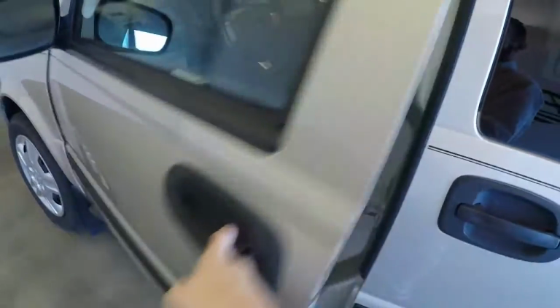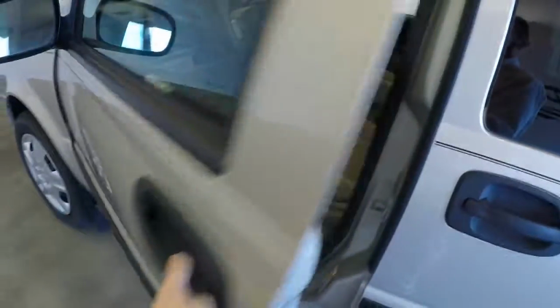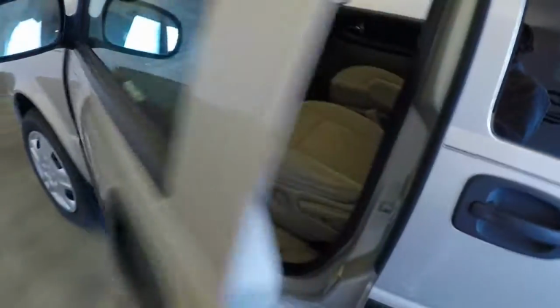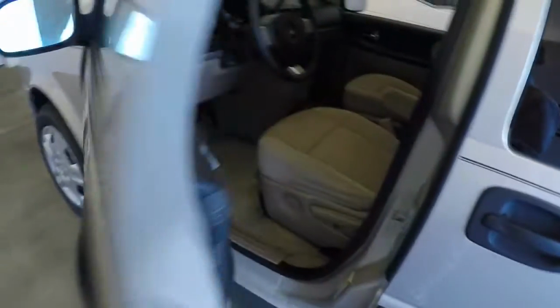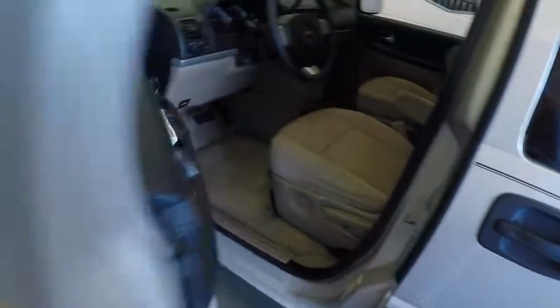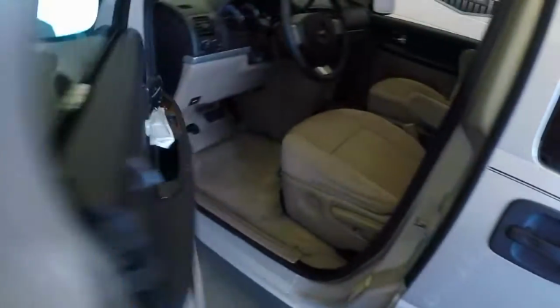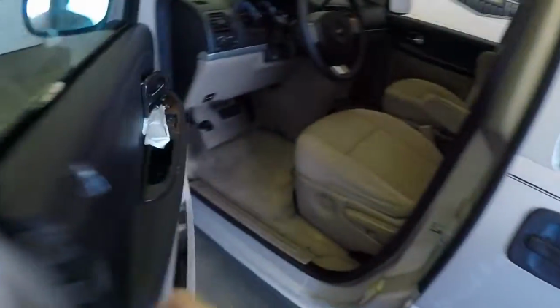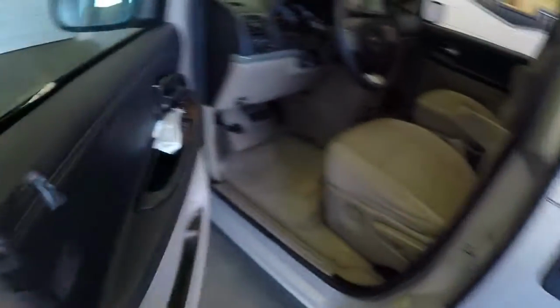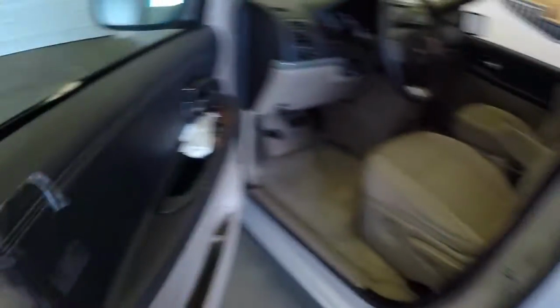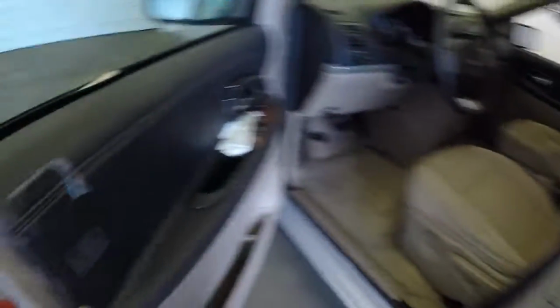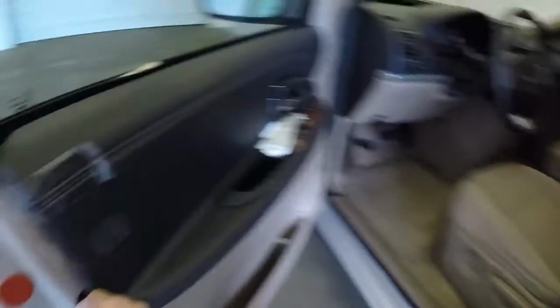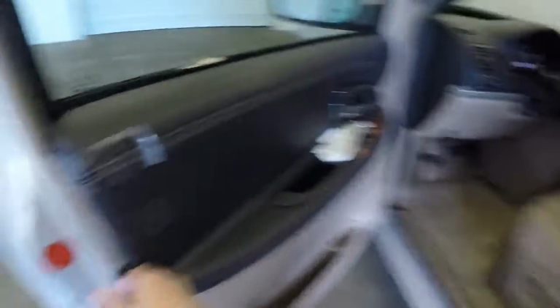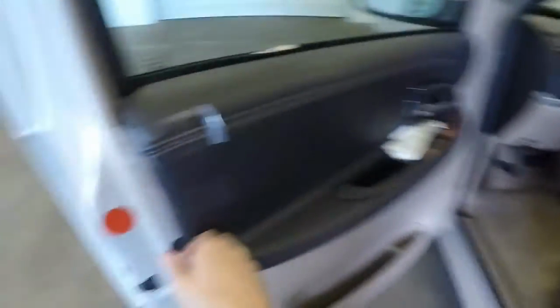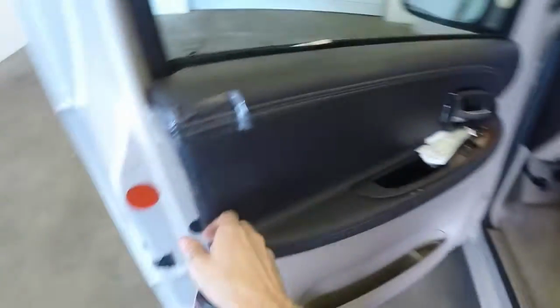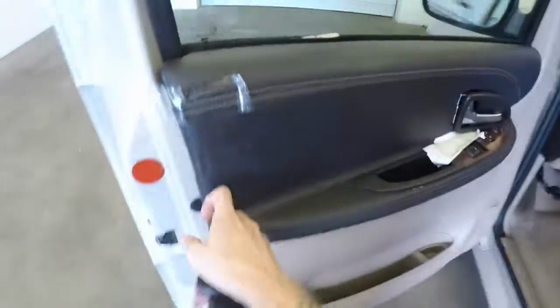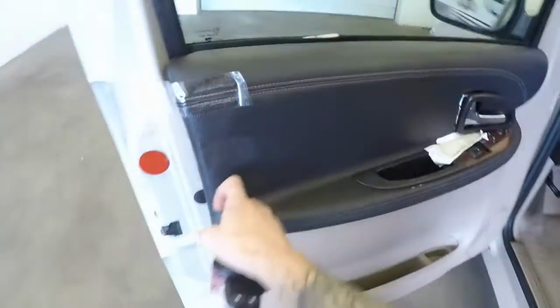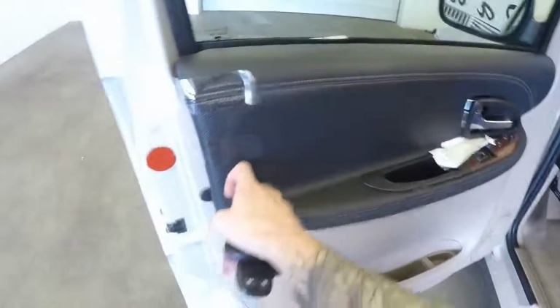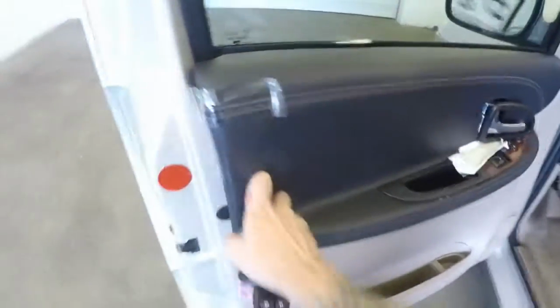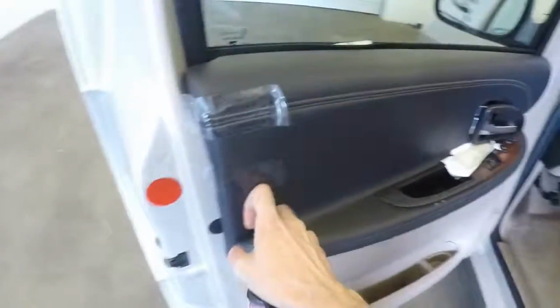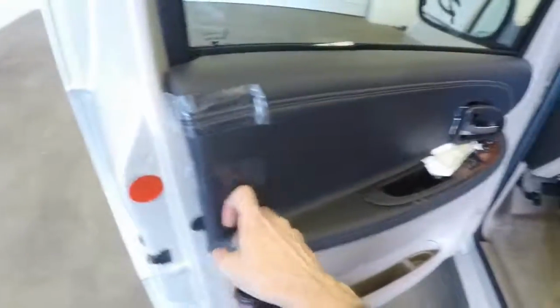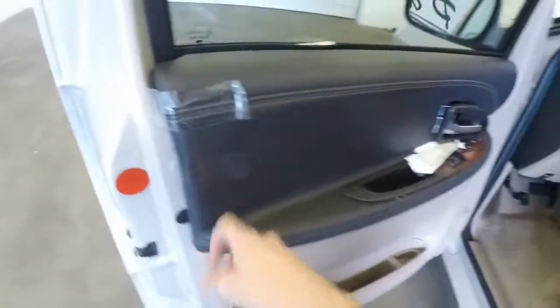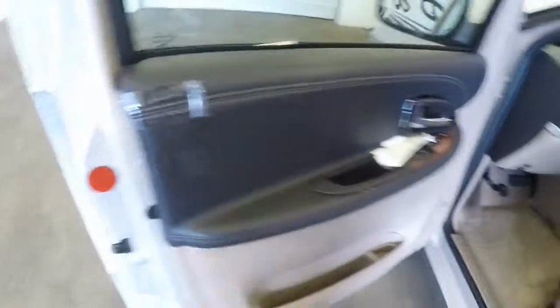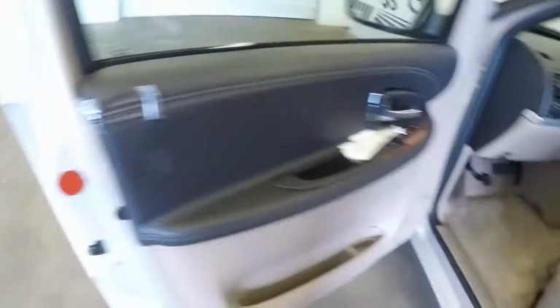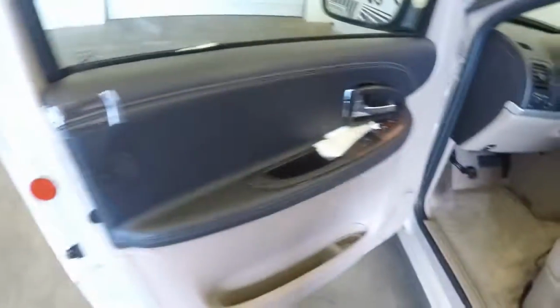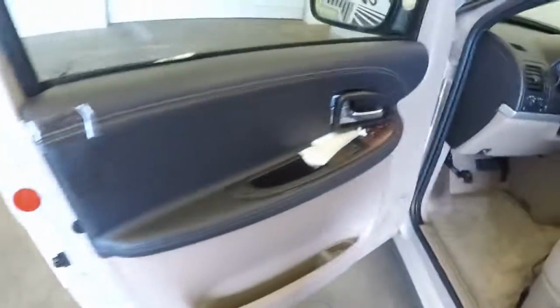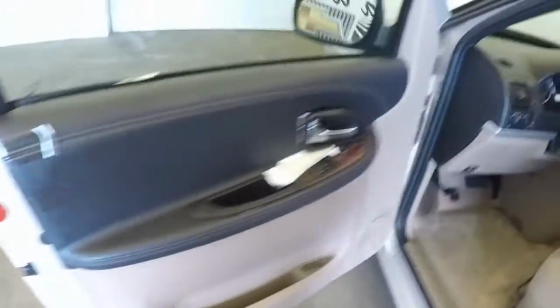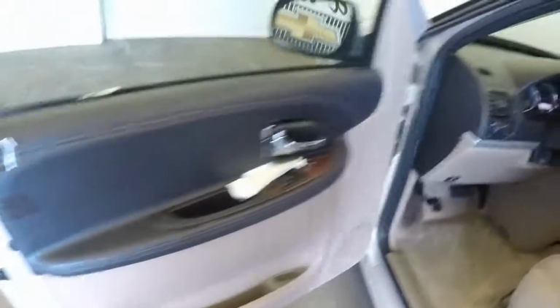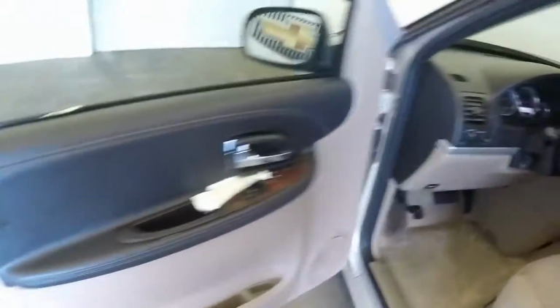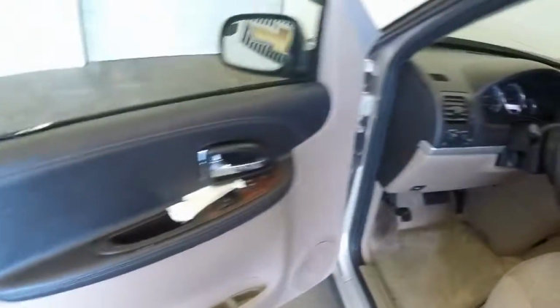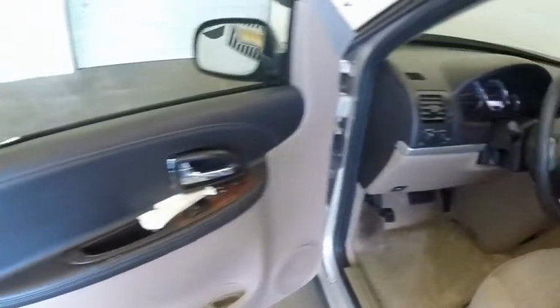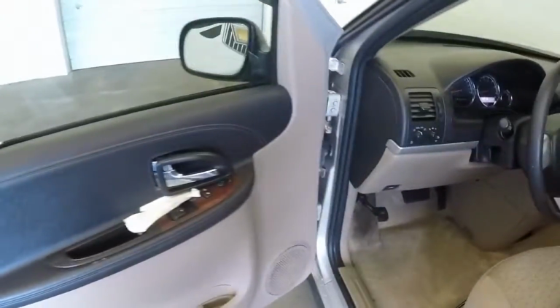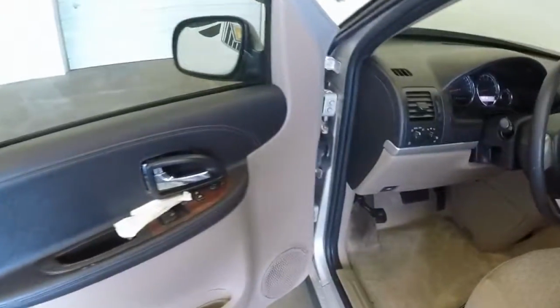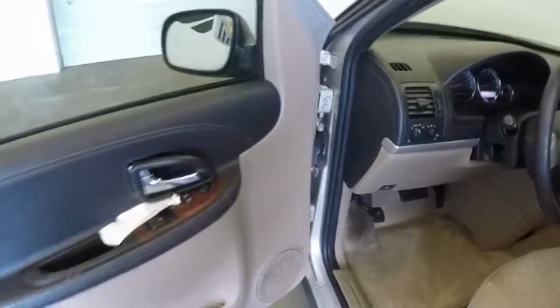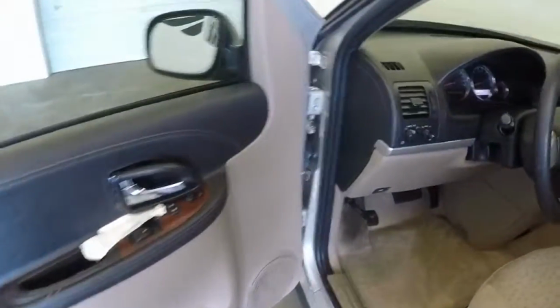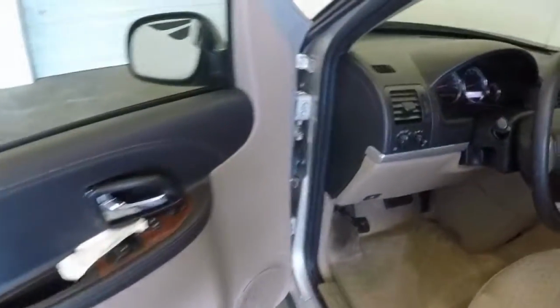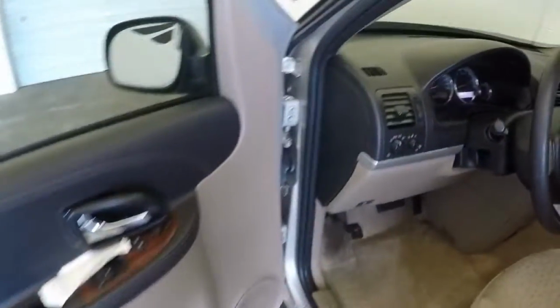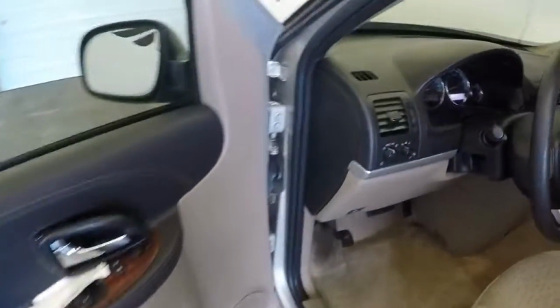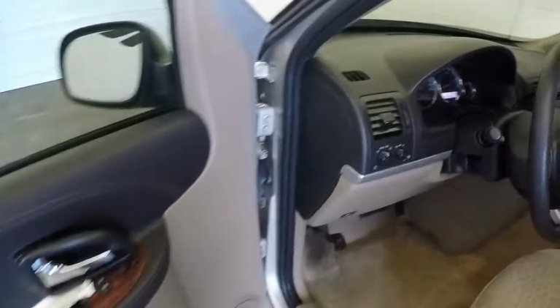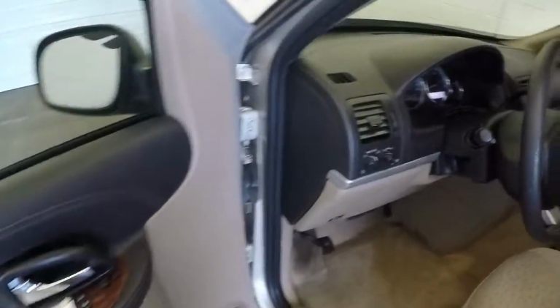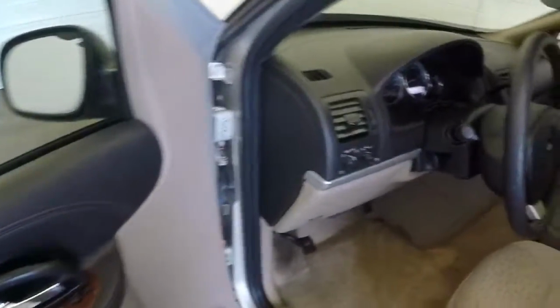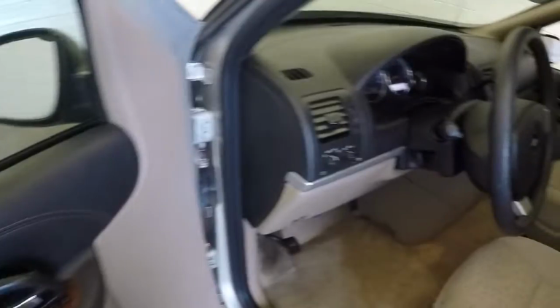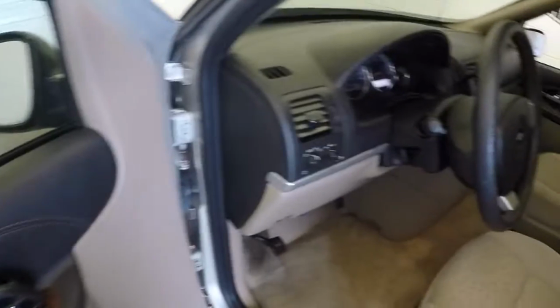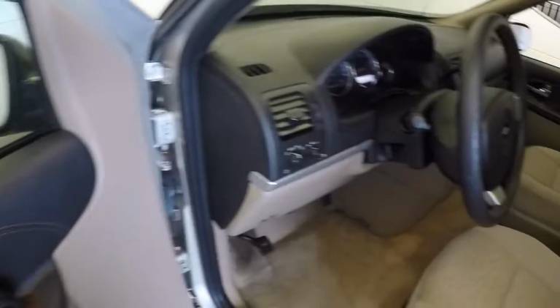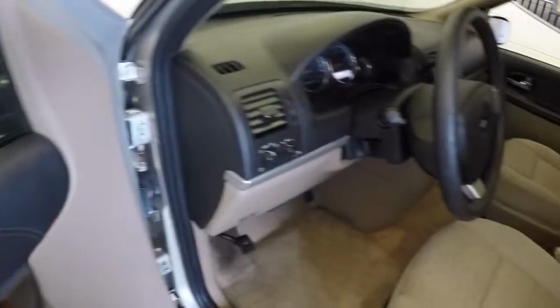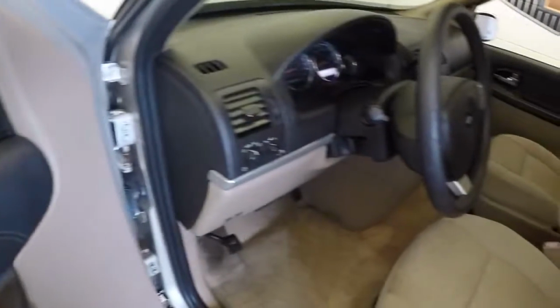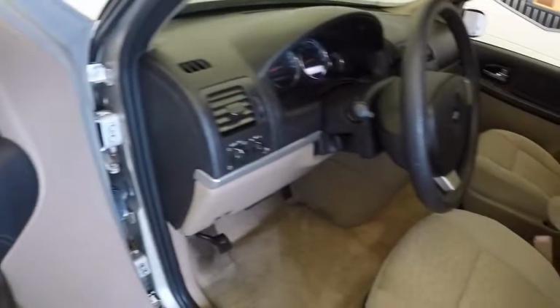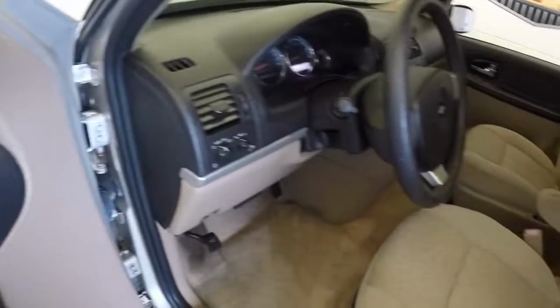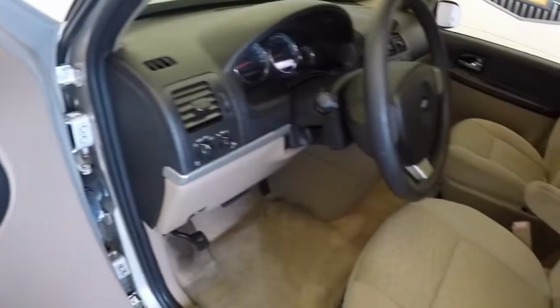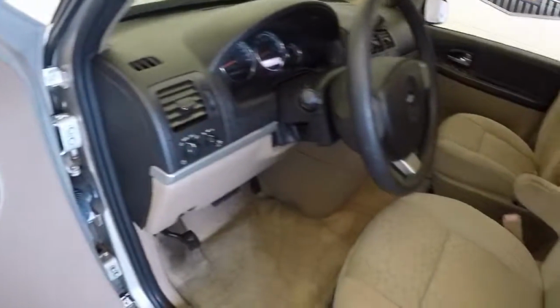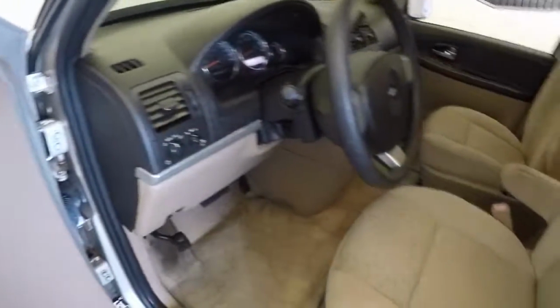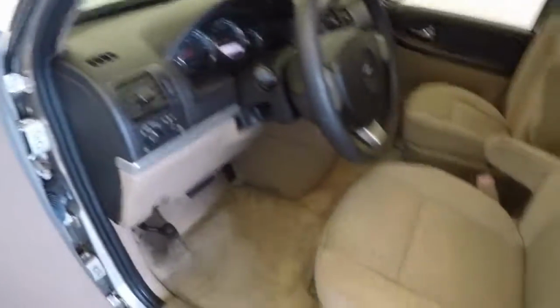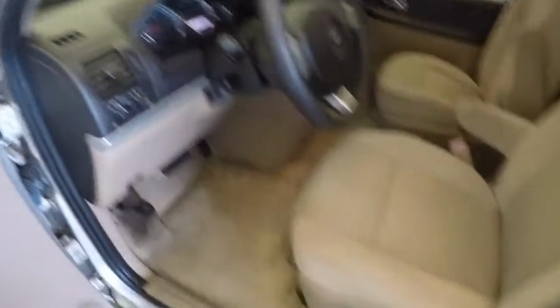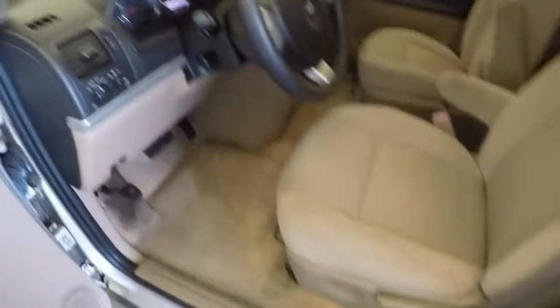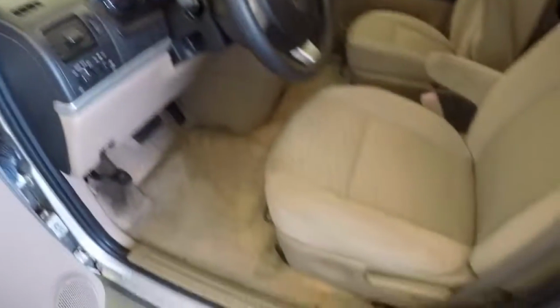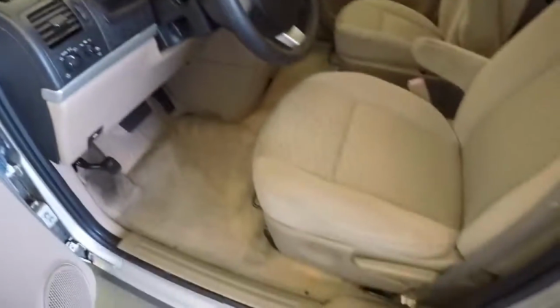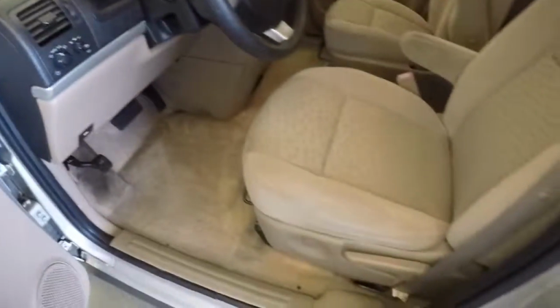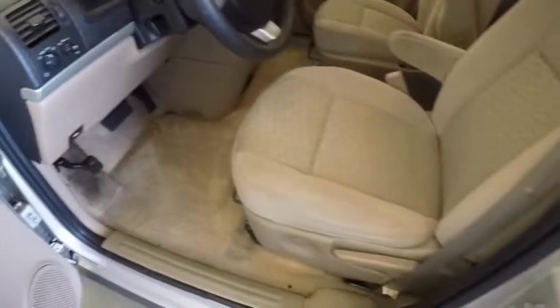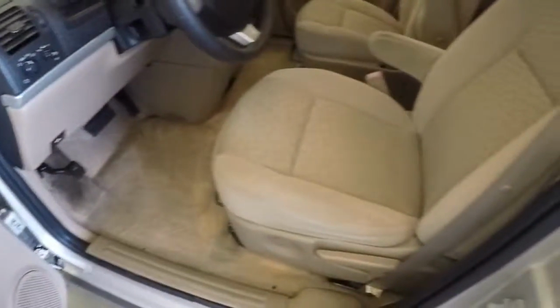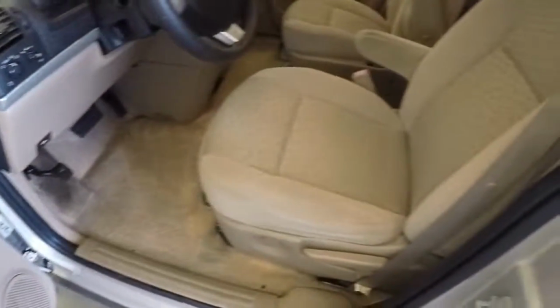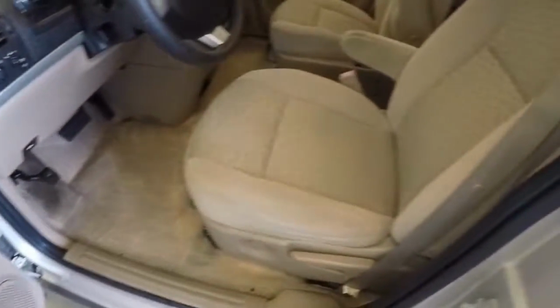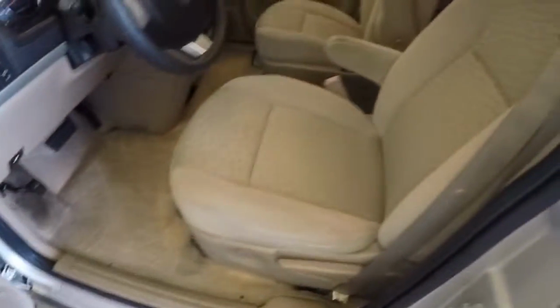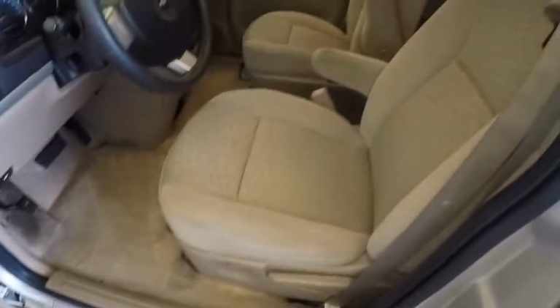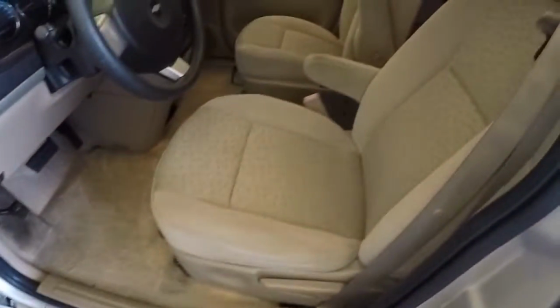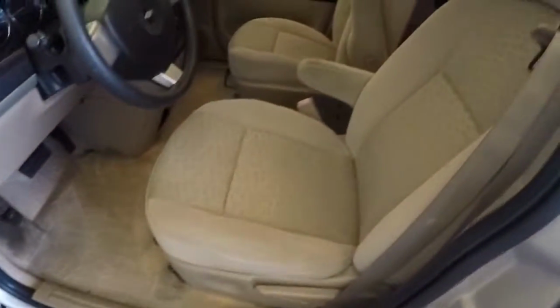The door slides very nicely, very smoothly. You do have your controls on the door, and manual seats.